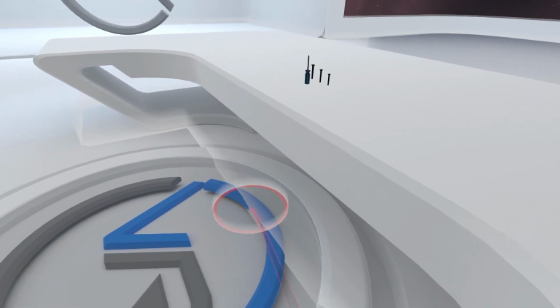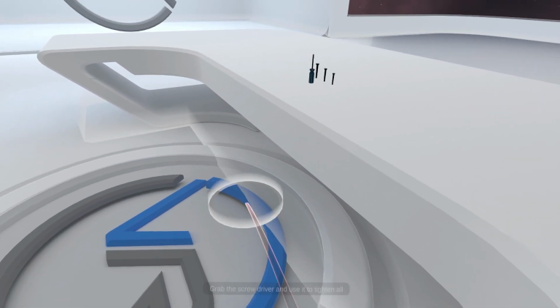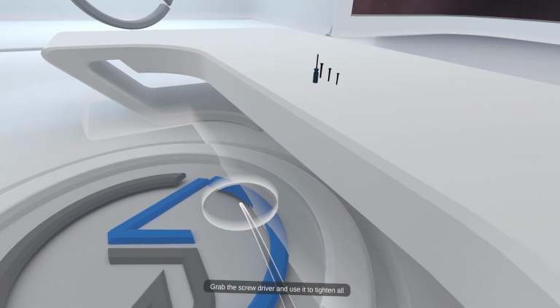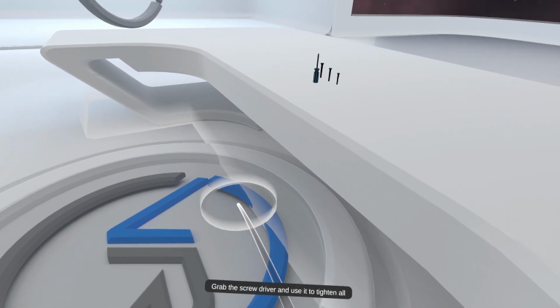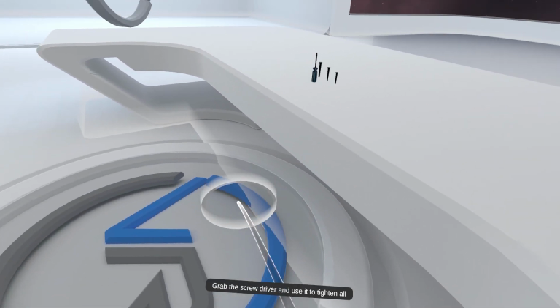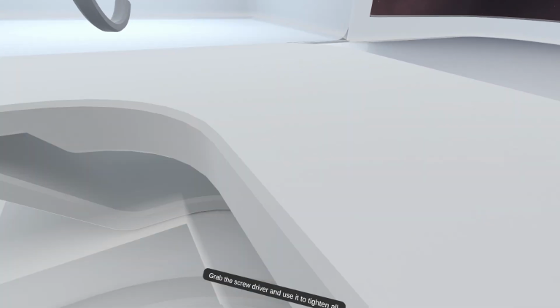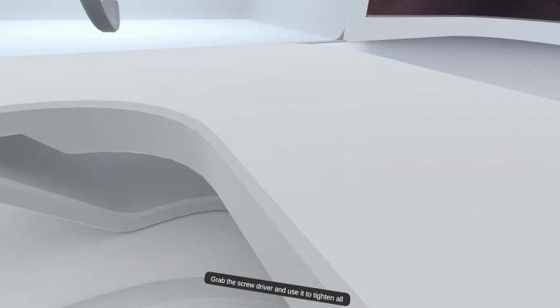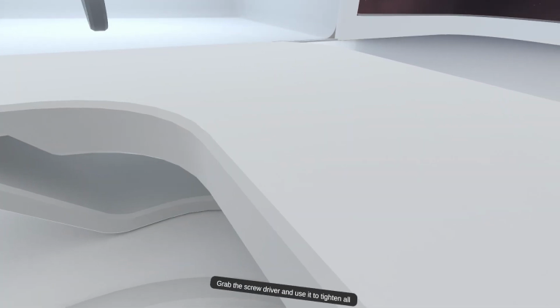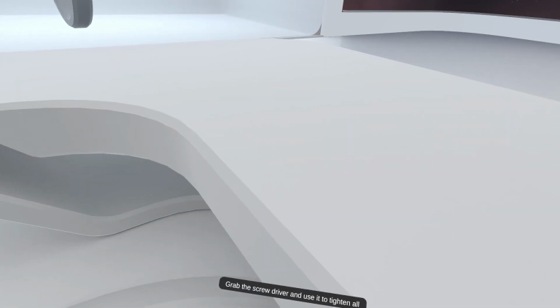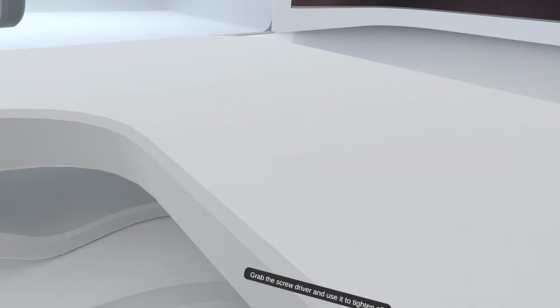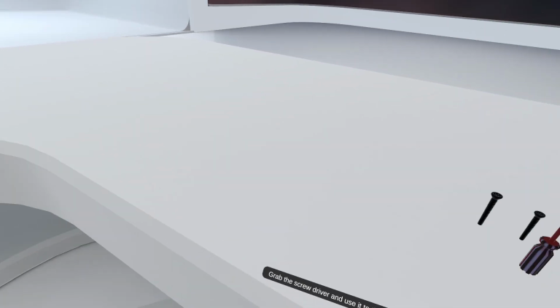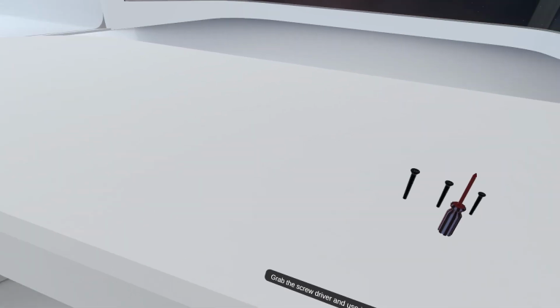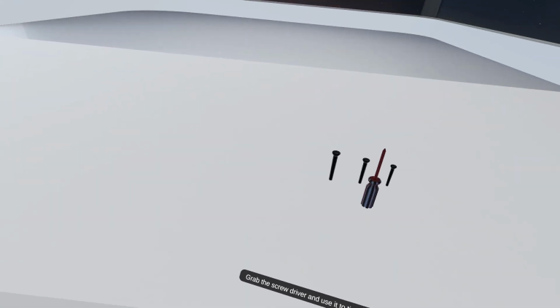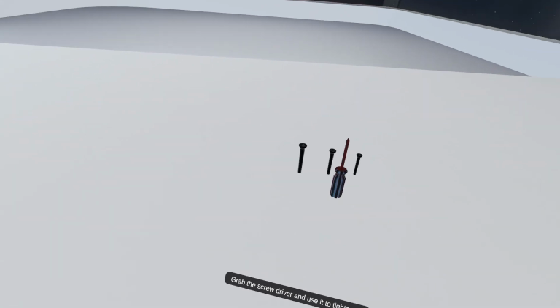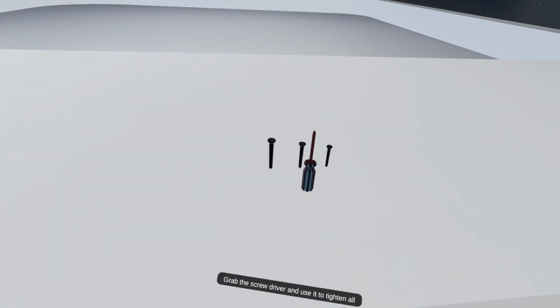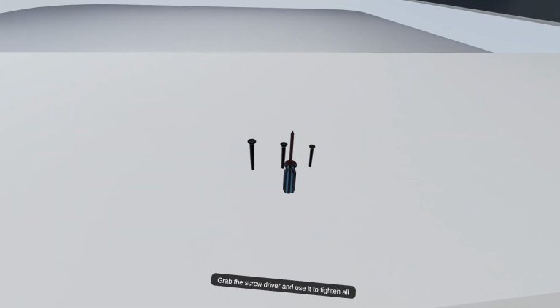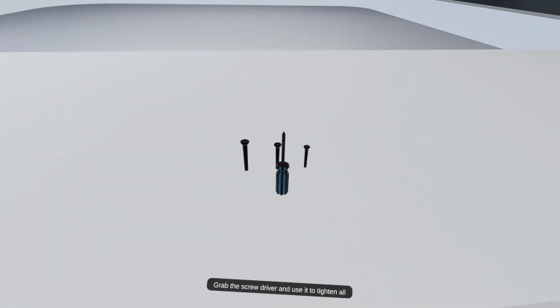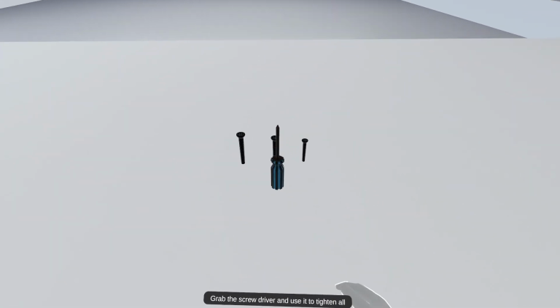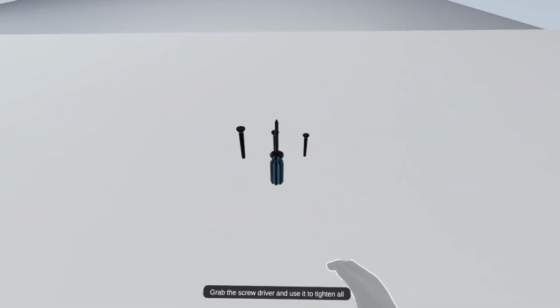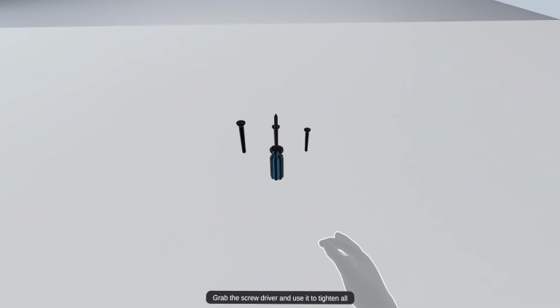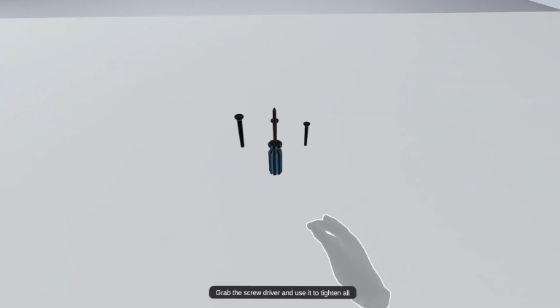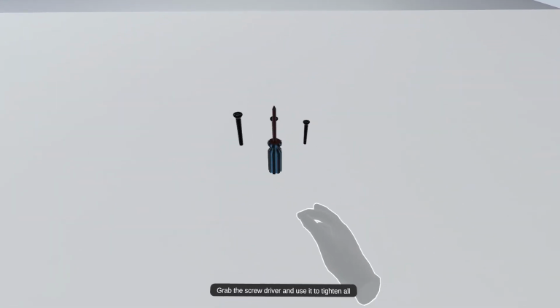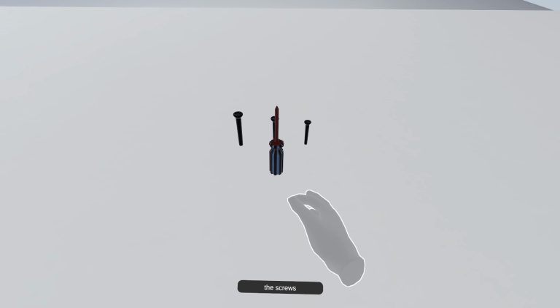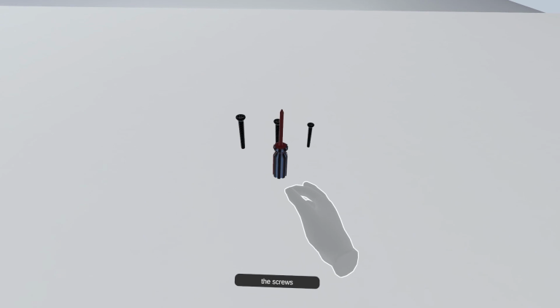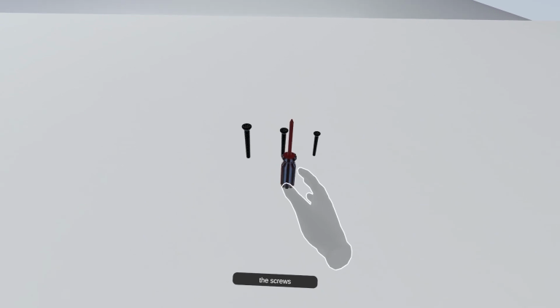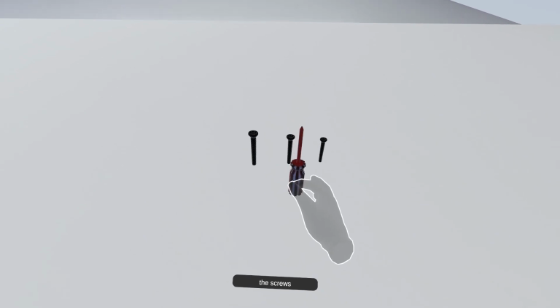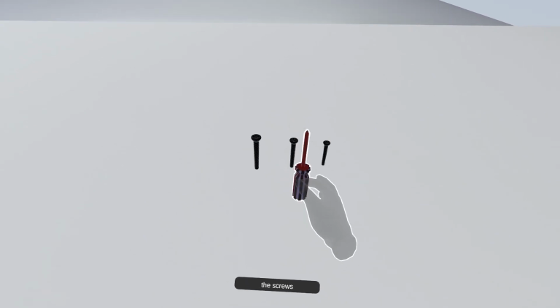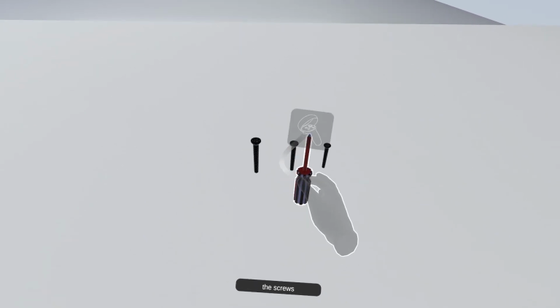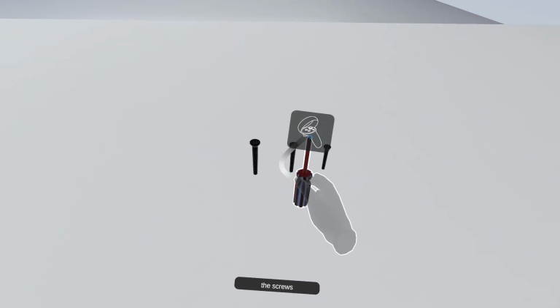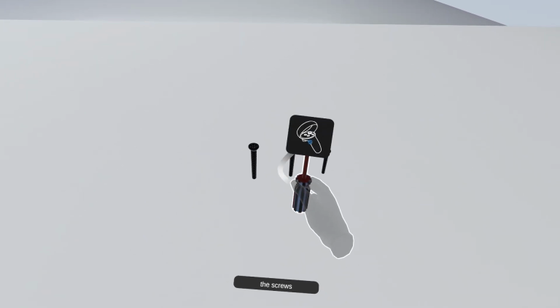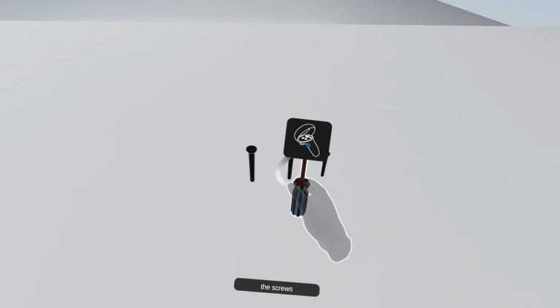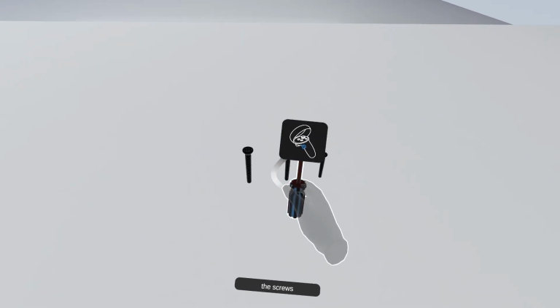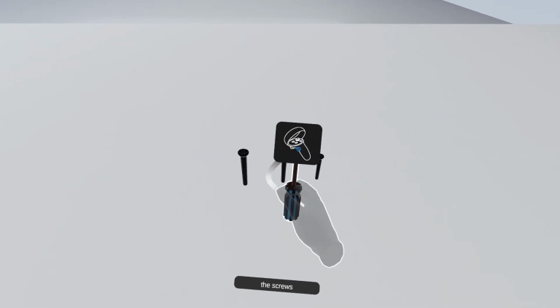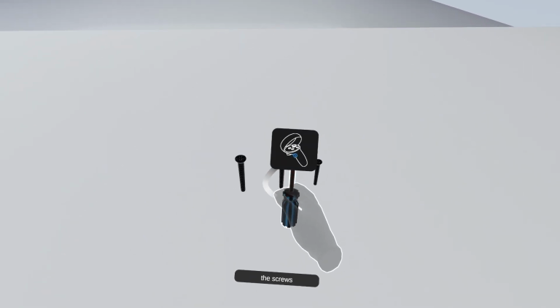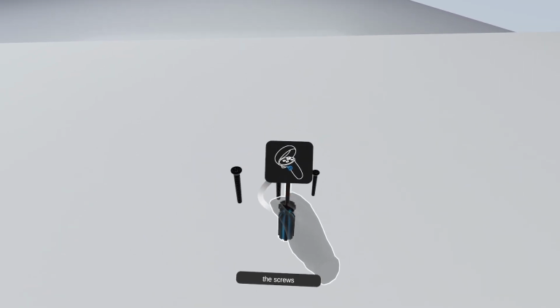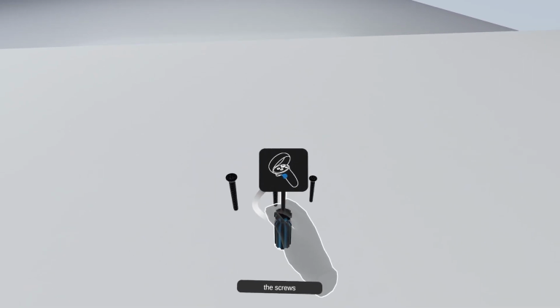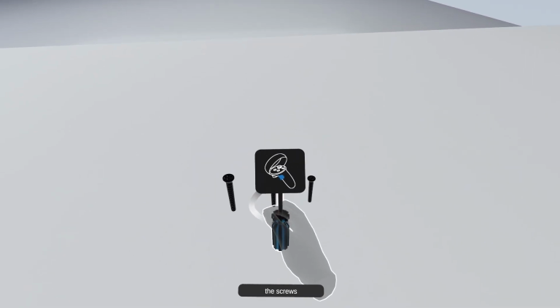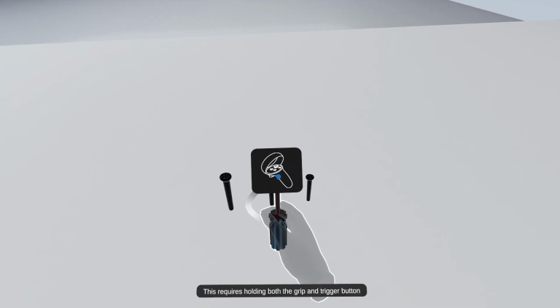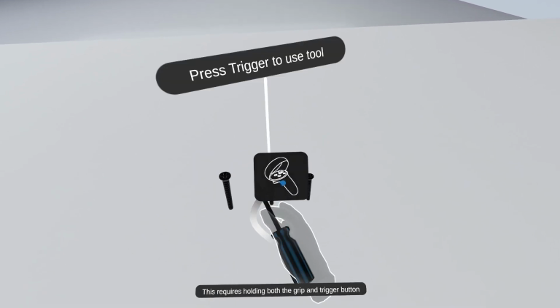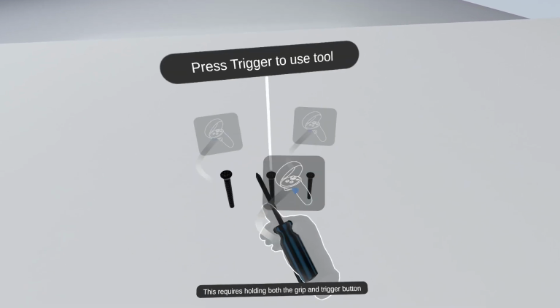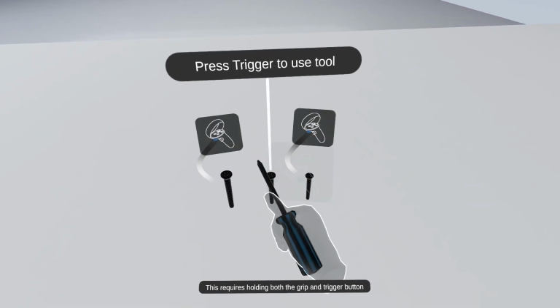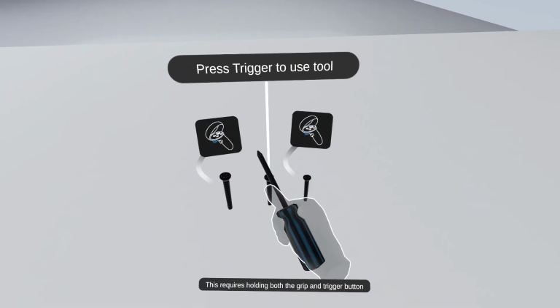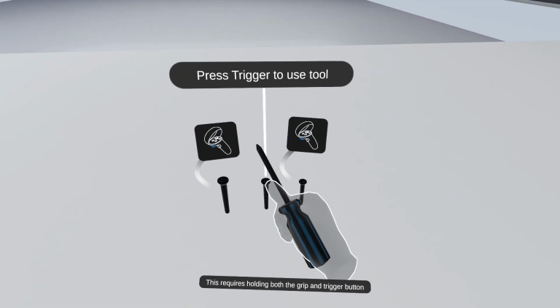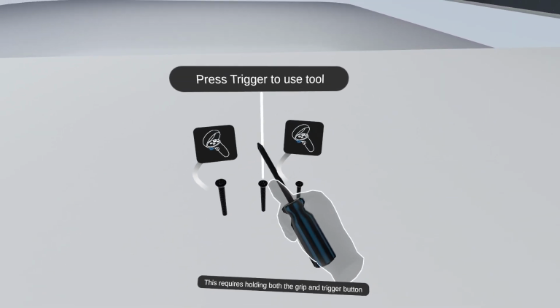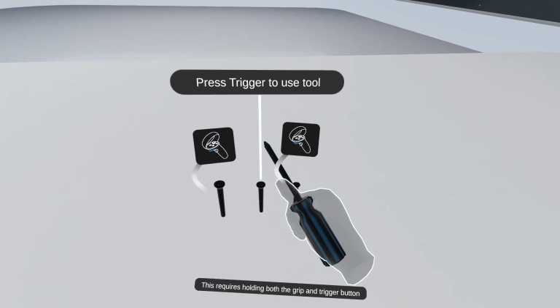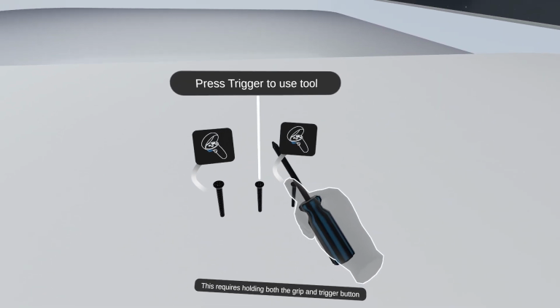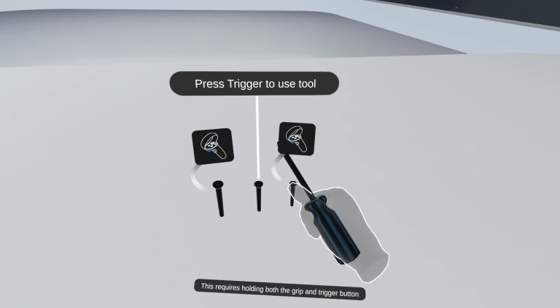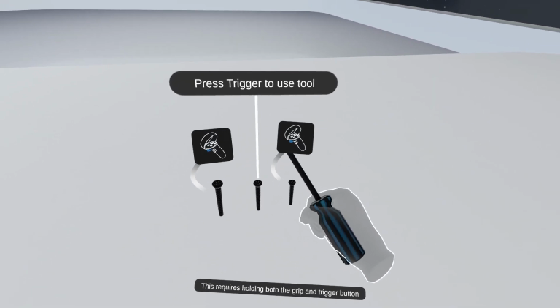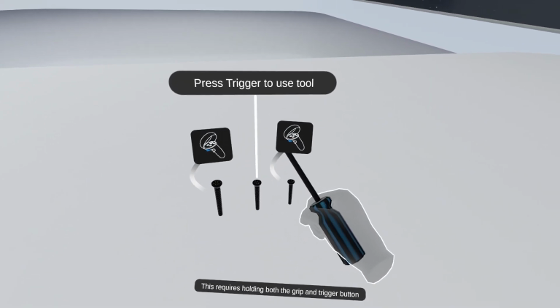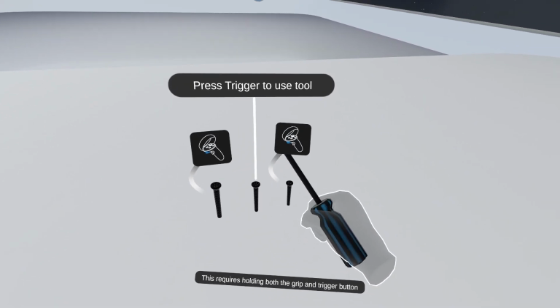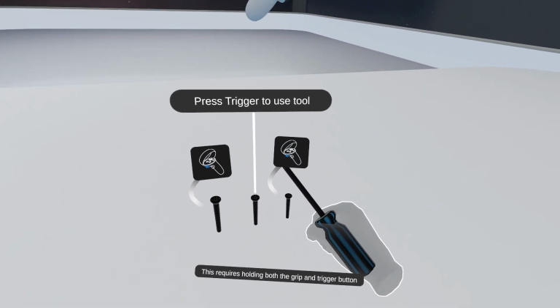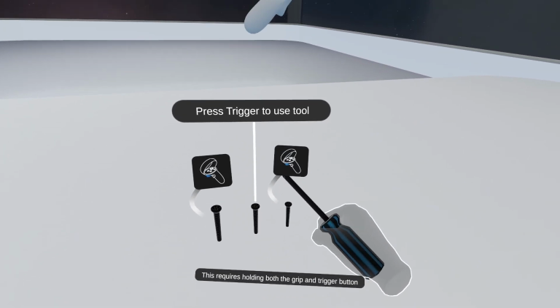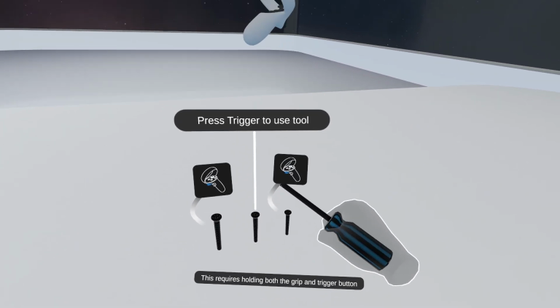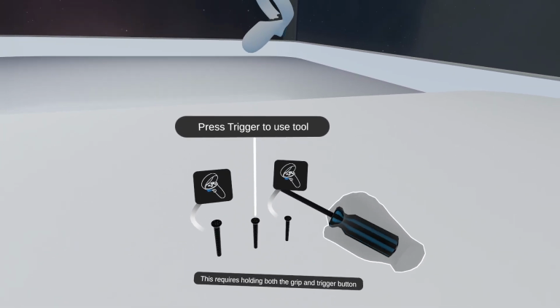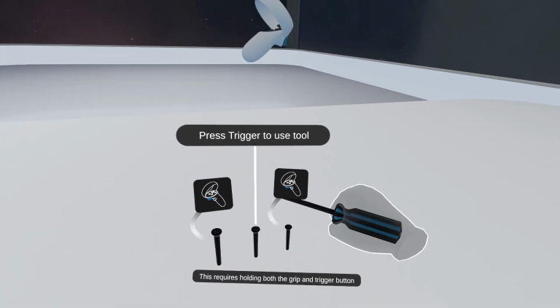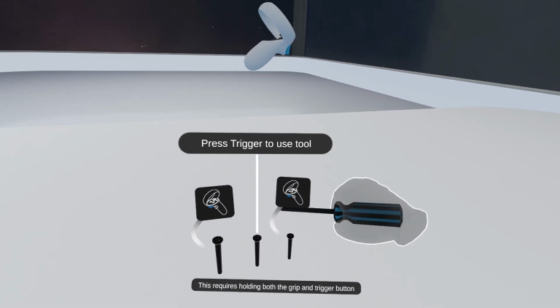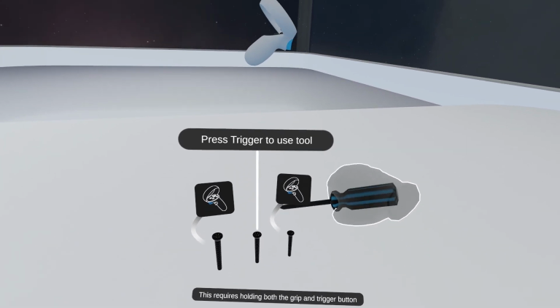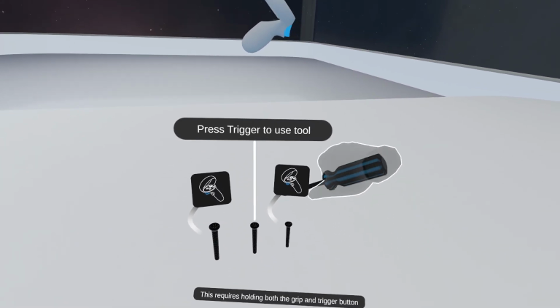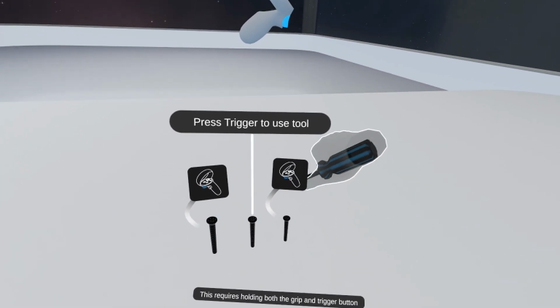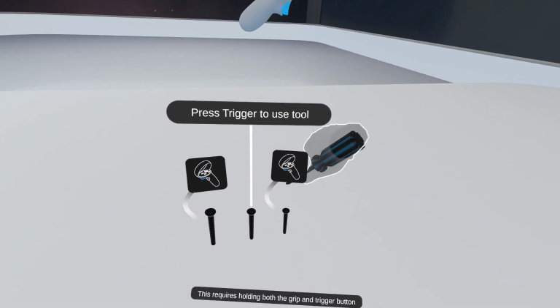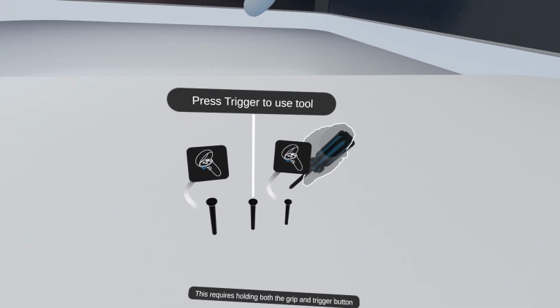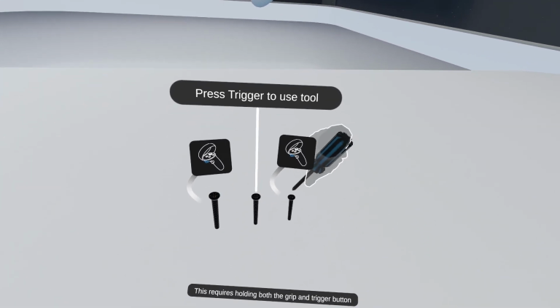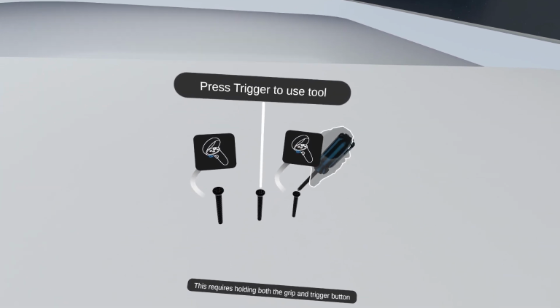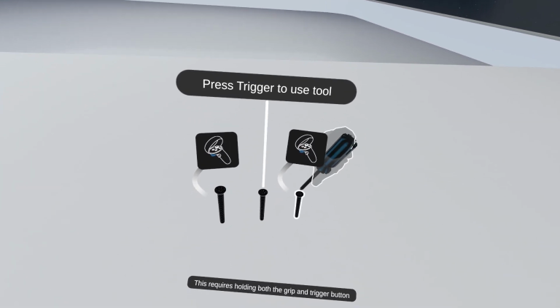Grab the screwdriver and use it to tighten all the screws. This requires holding both the grip and trigger button.